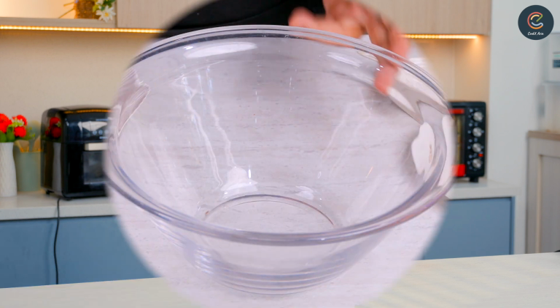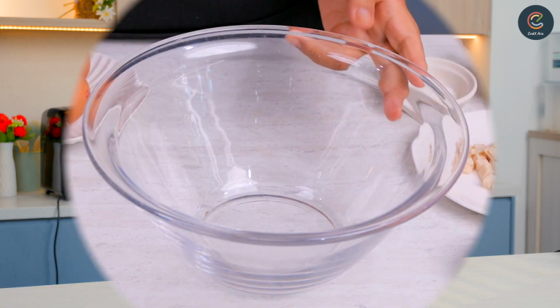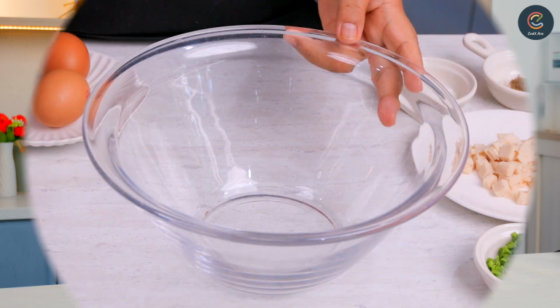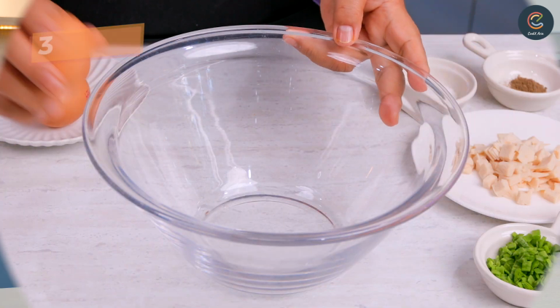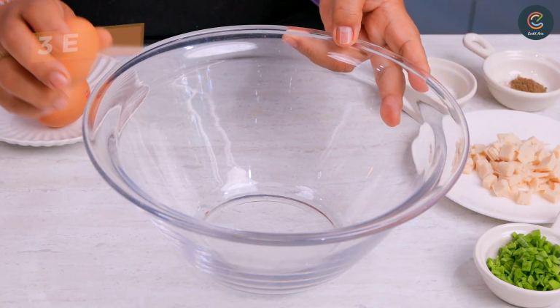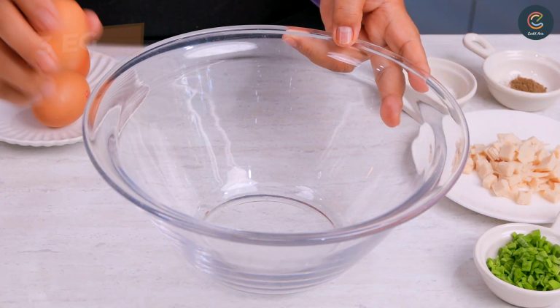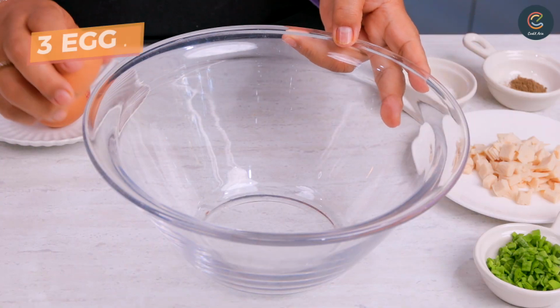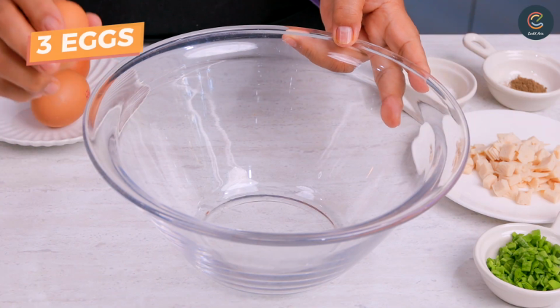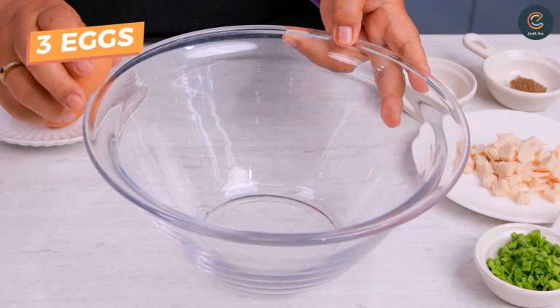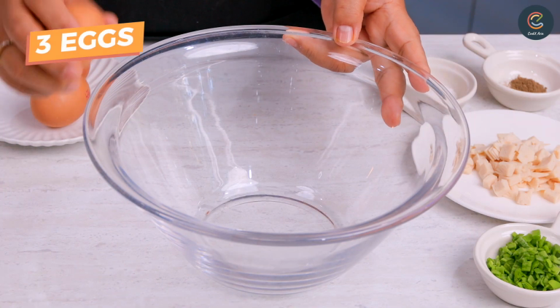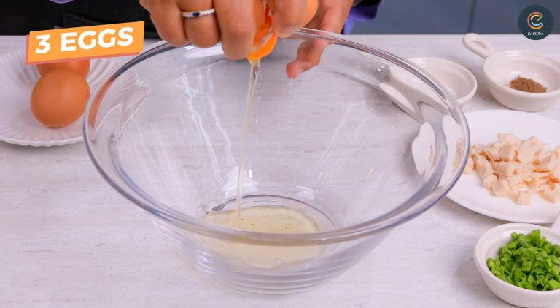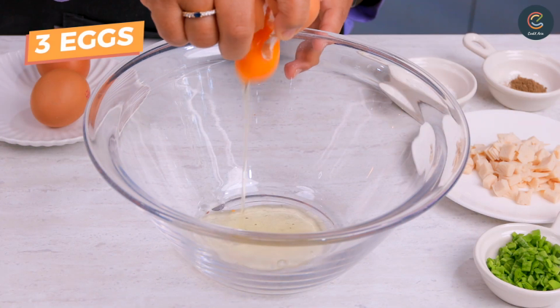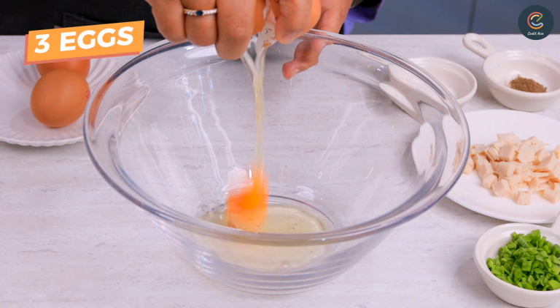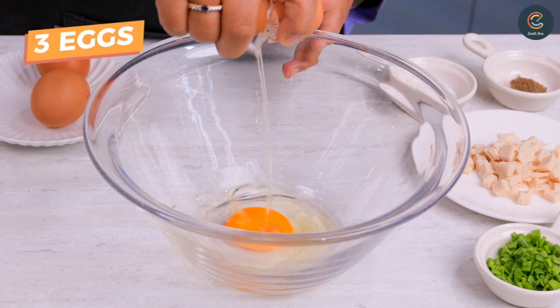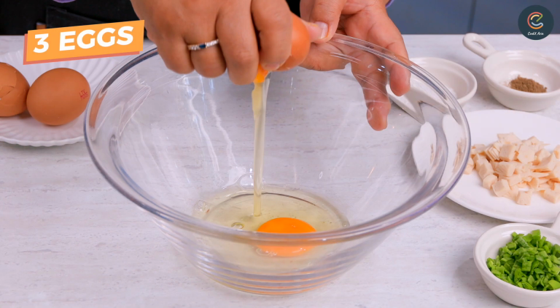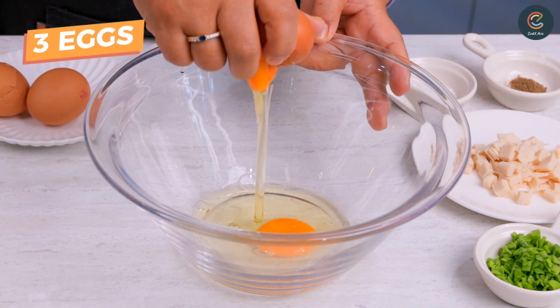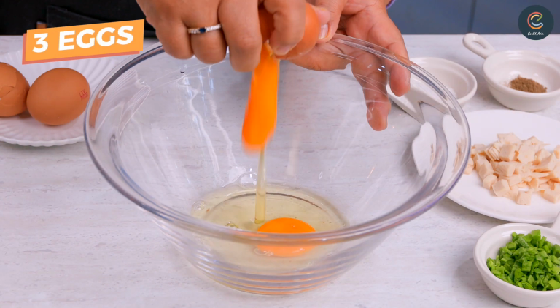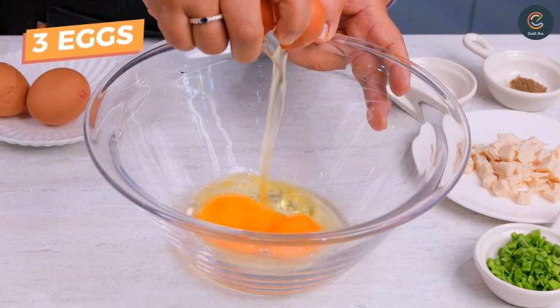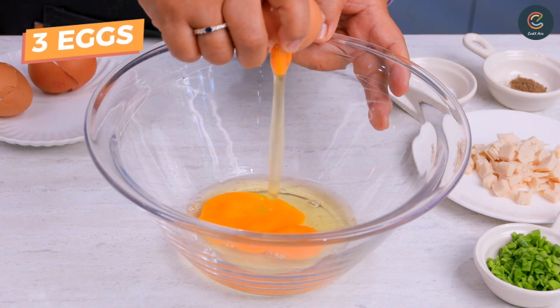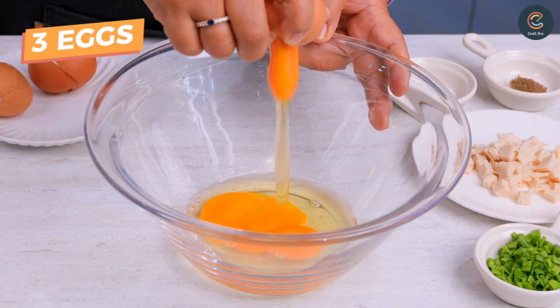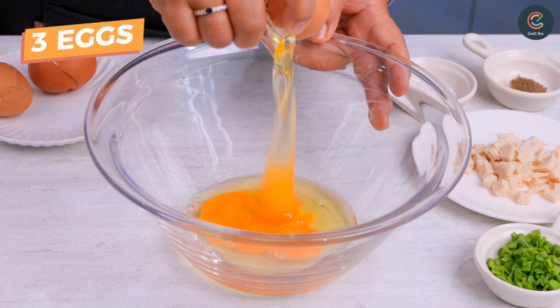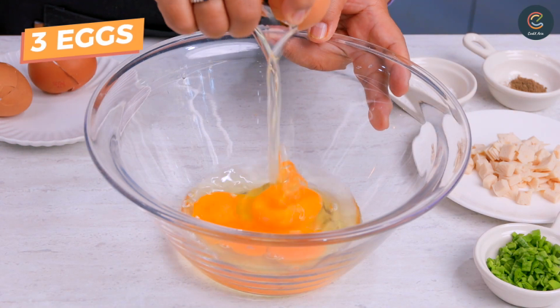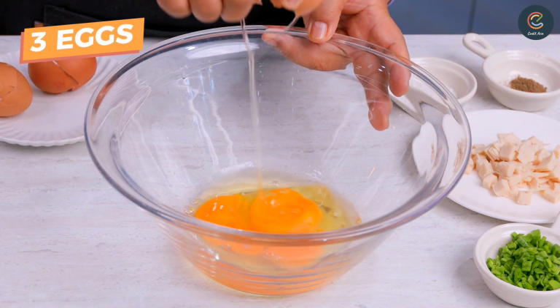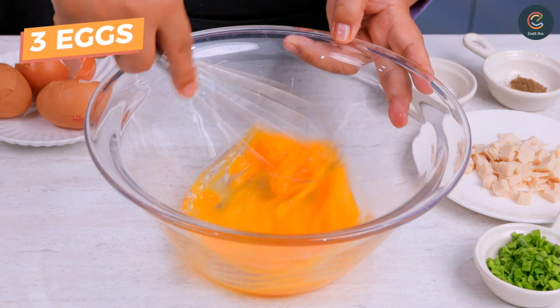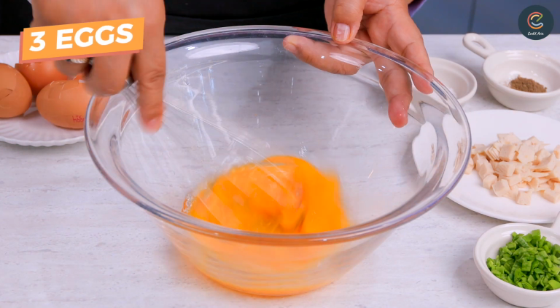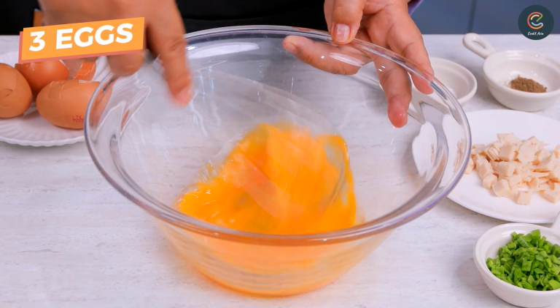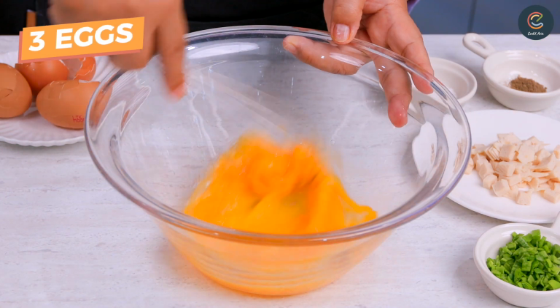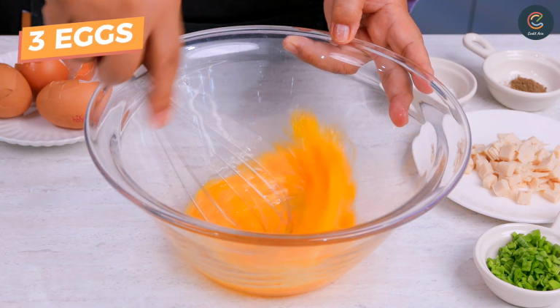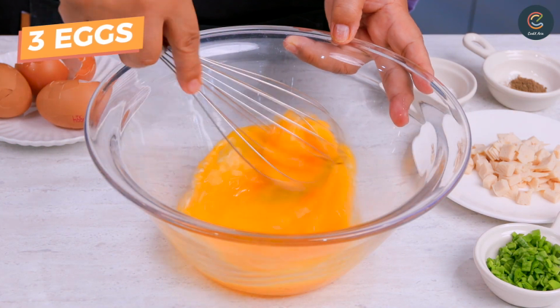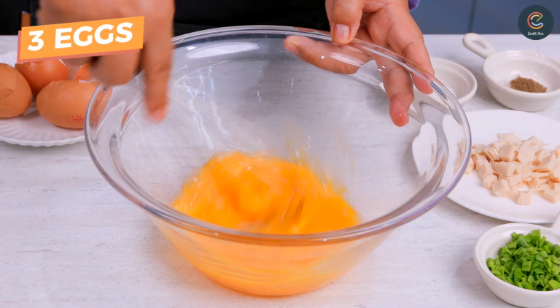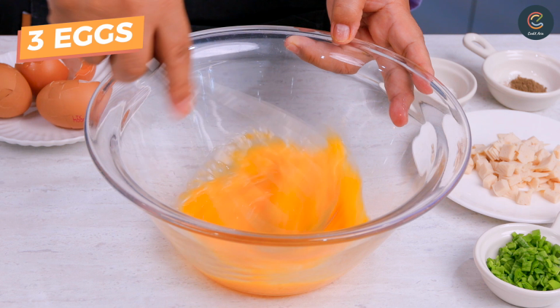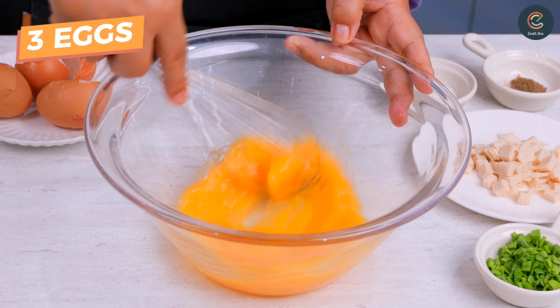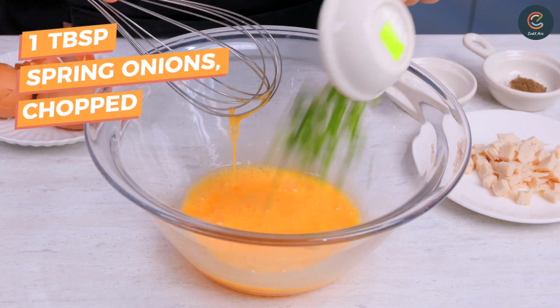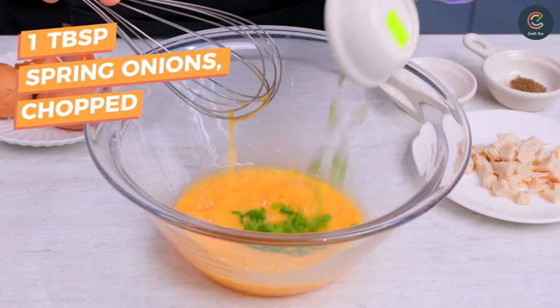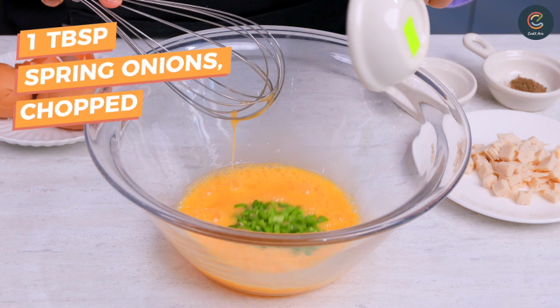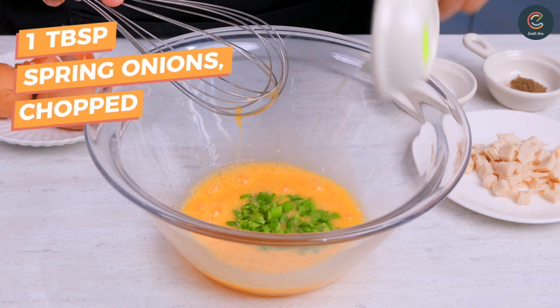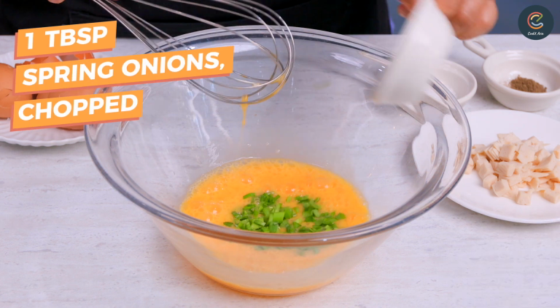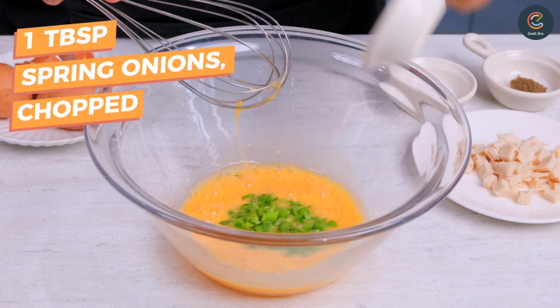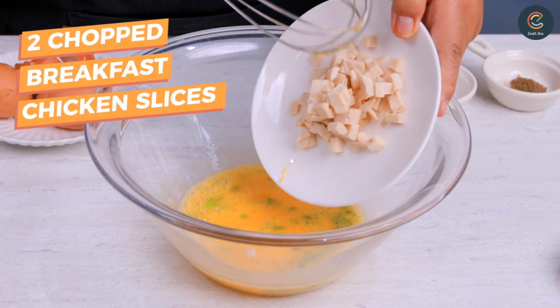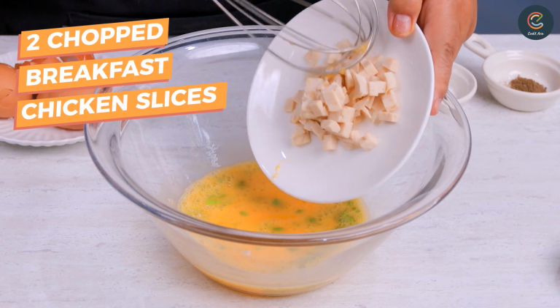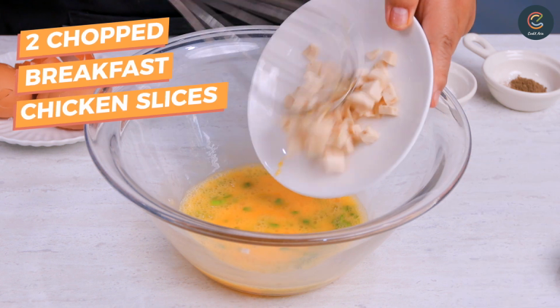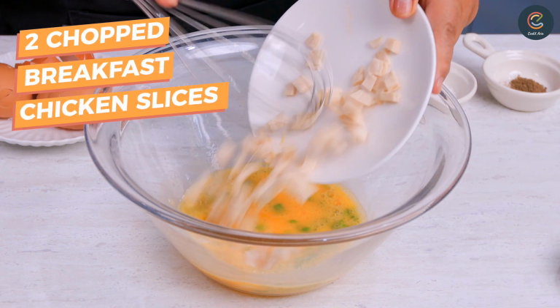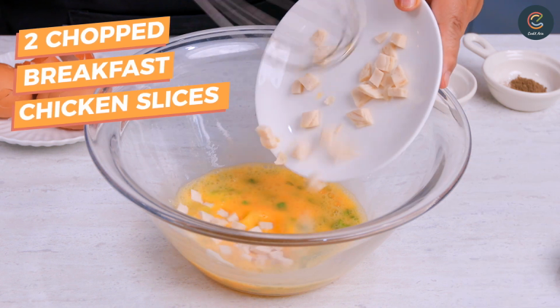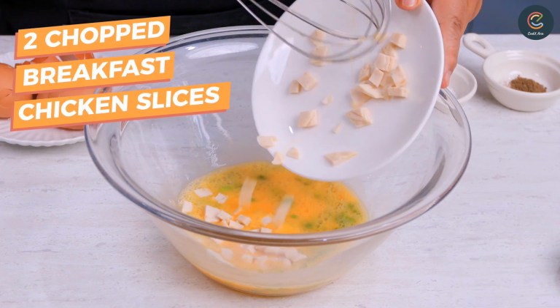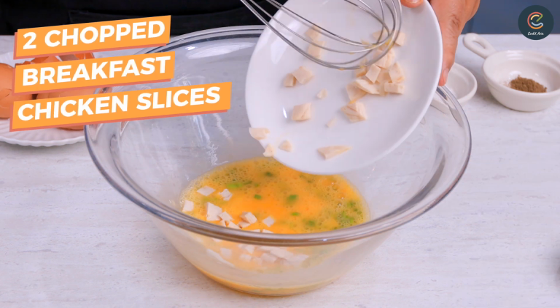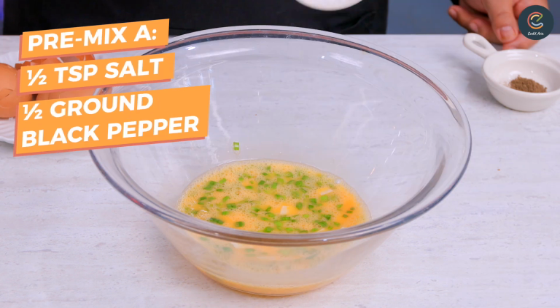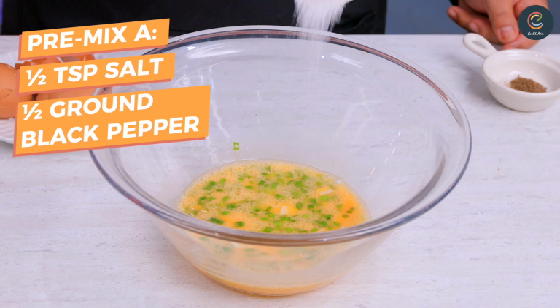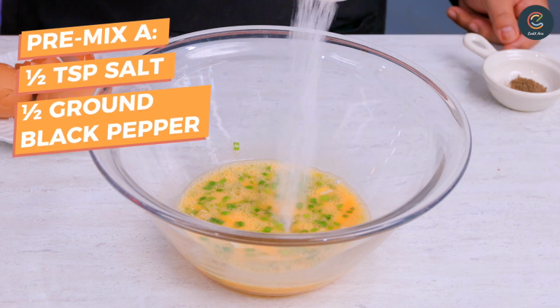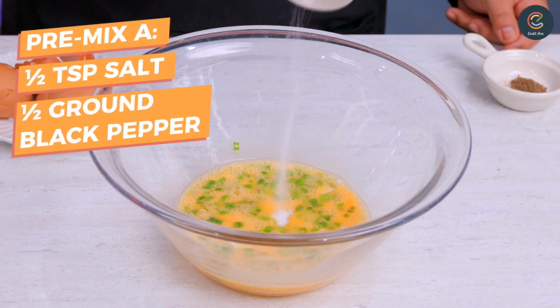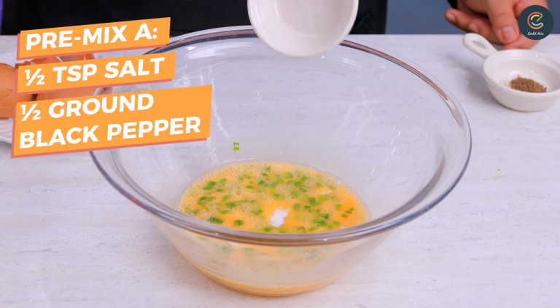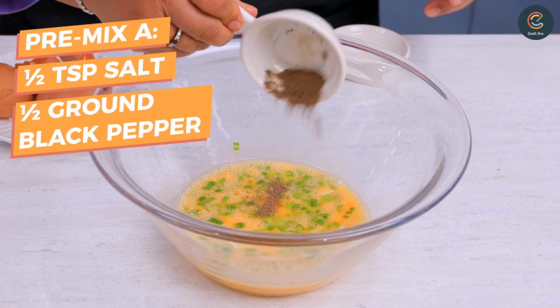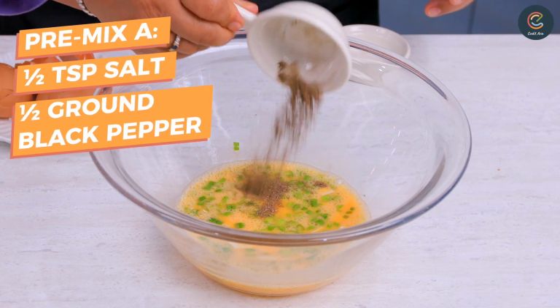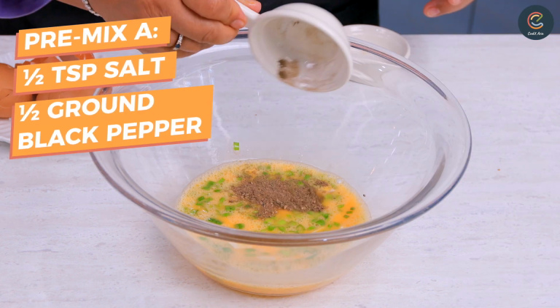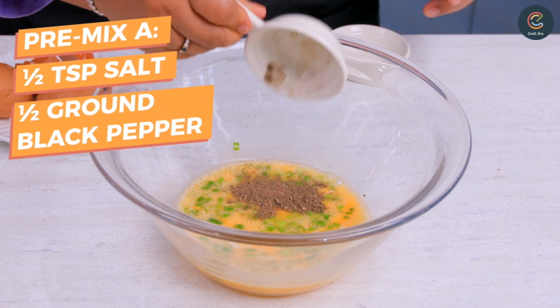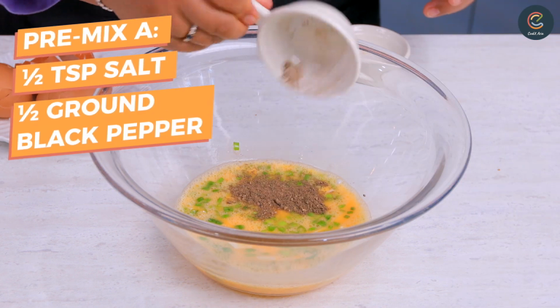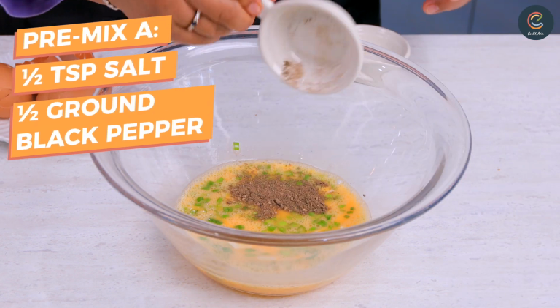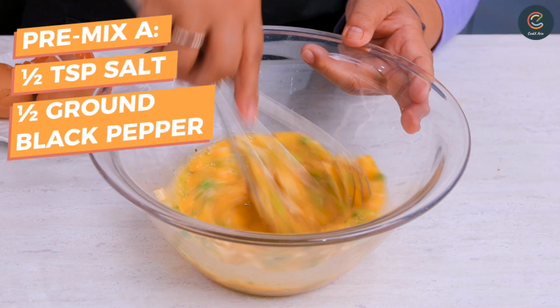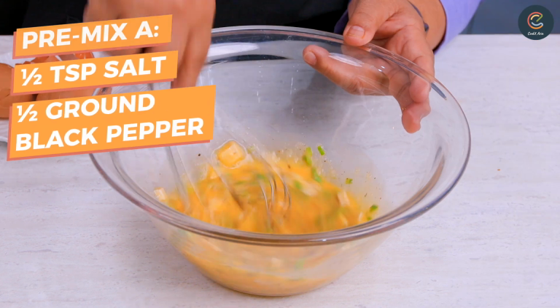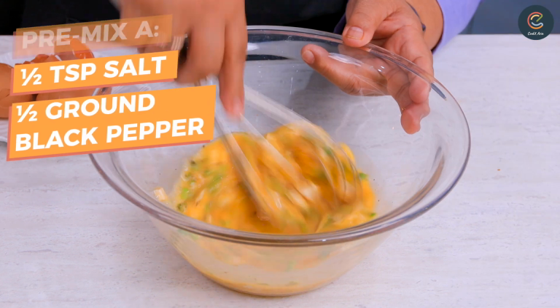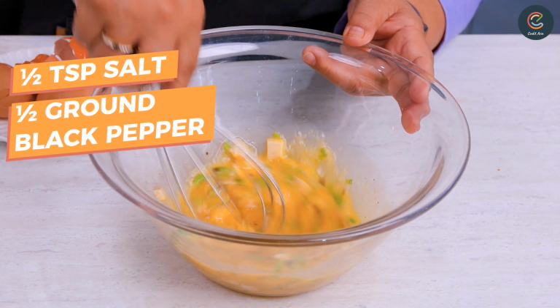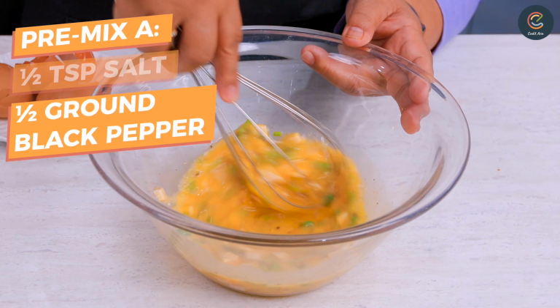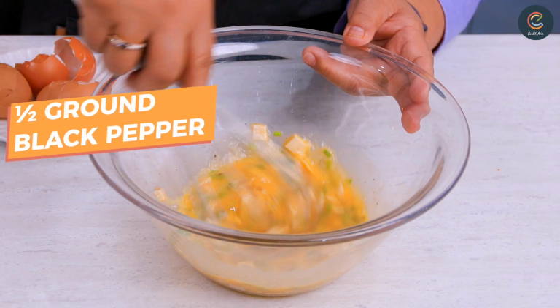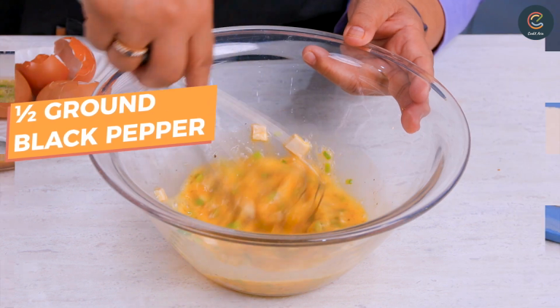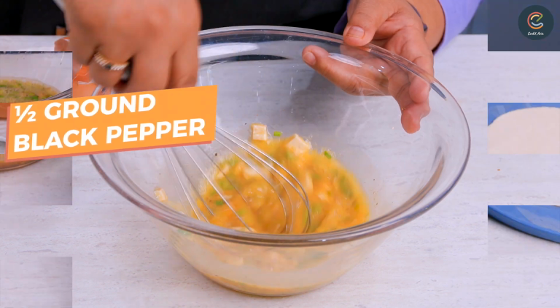First, break three eggs into a bowl and beat it. Then, add in the spring onions and chicken slices. Season it with salt and pepper.